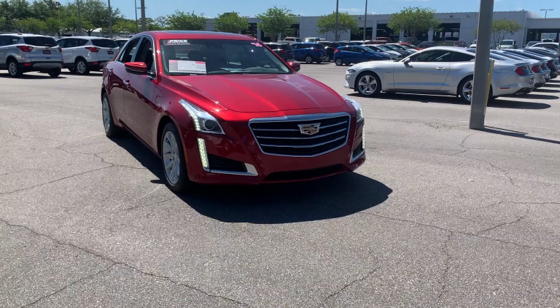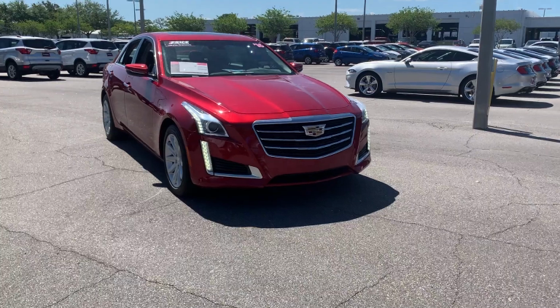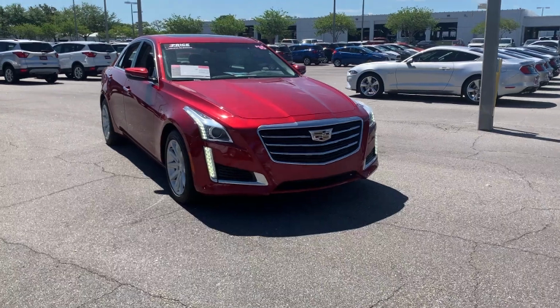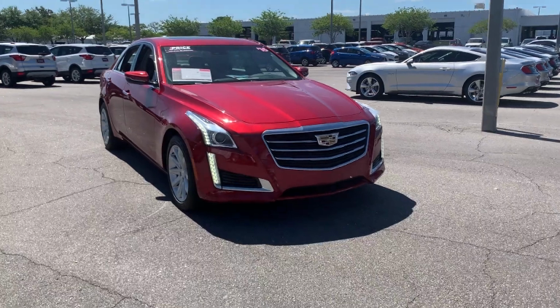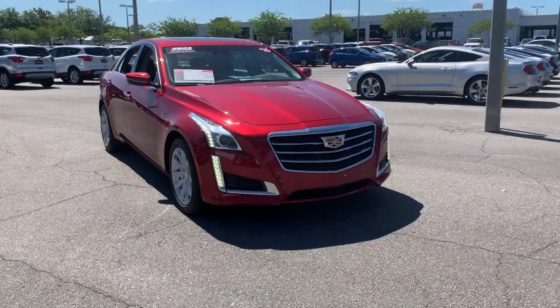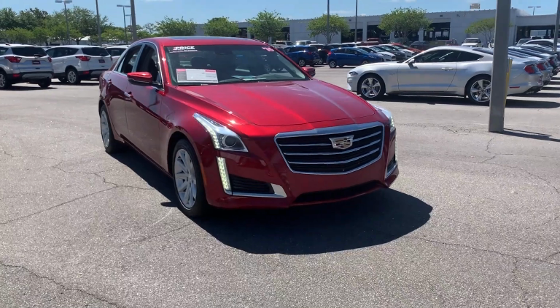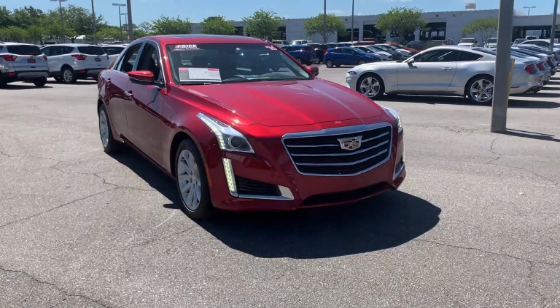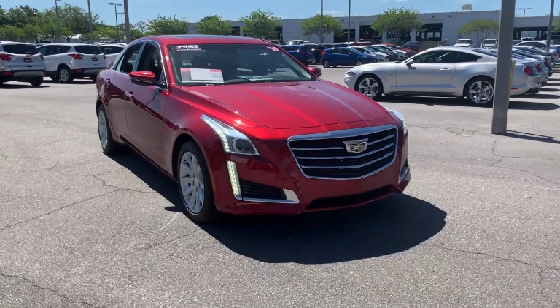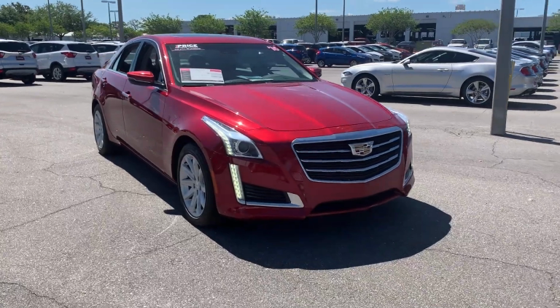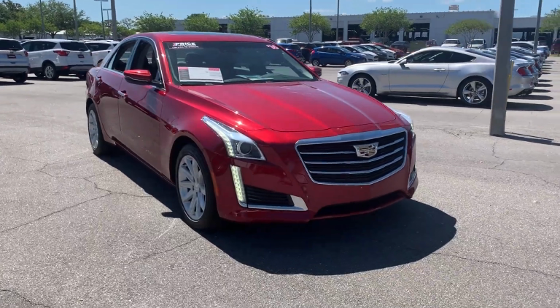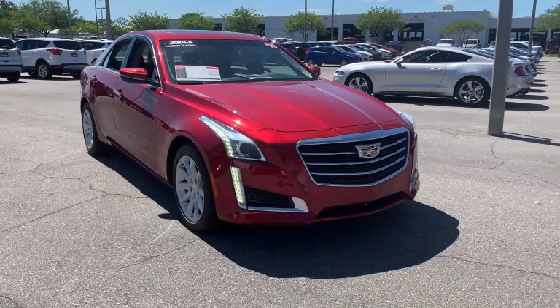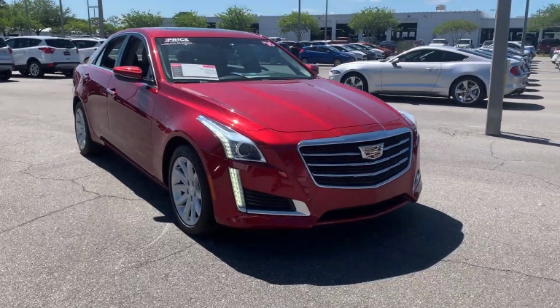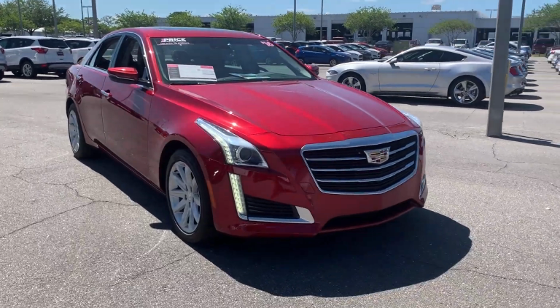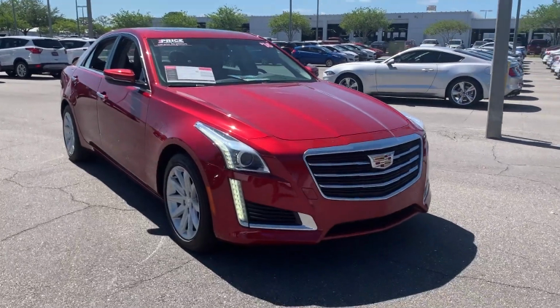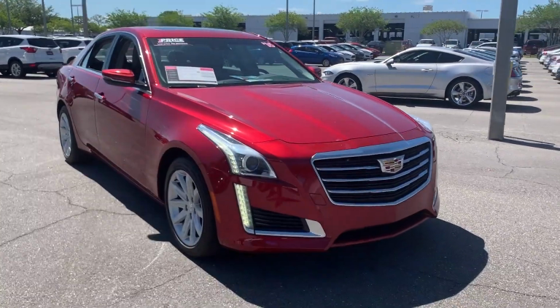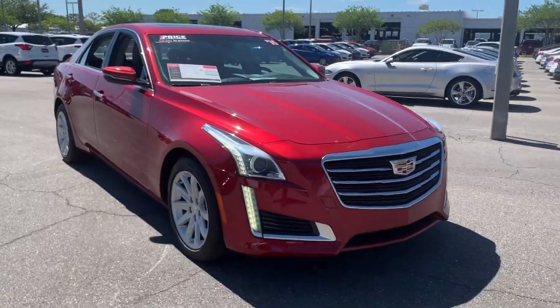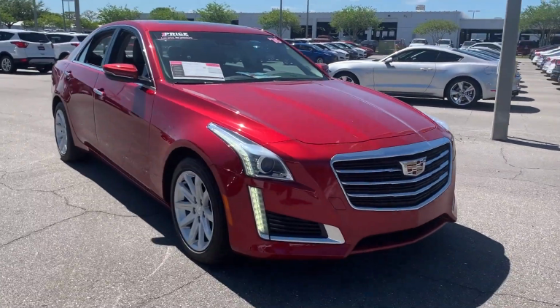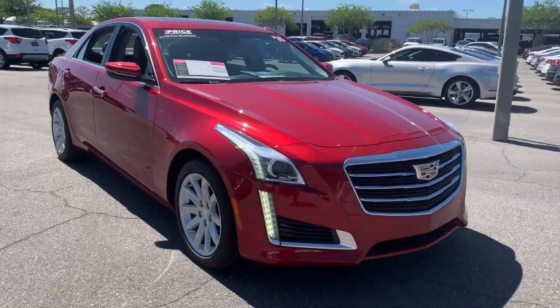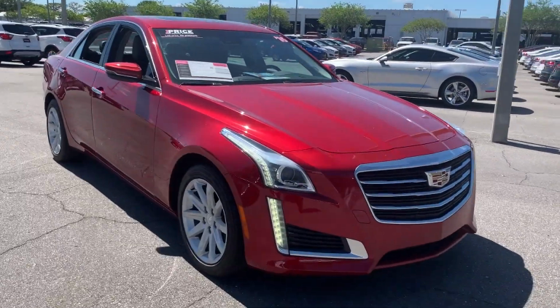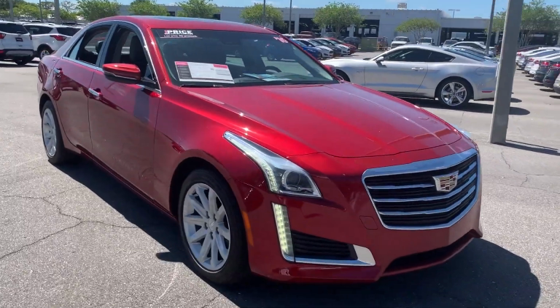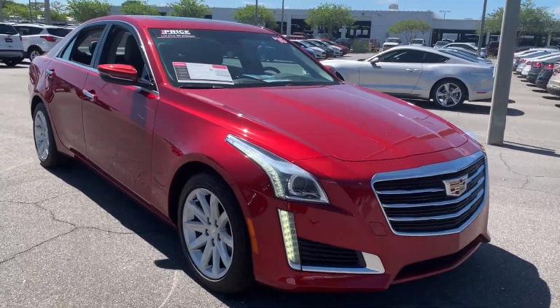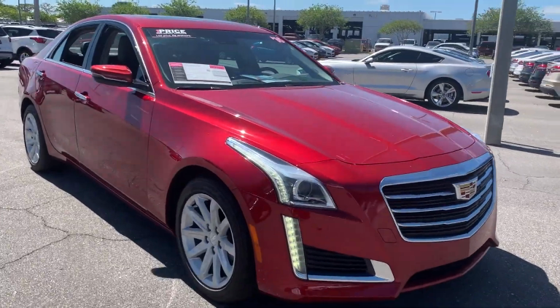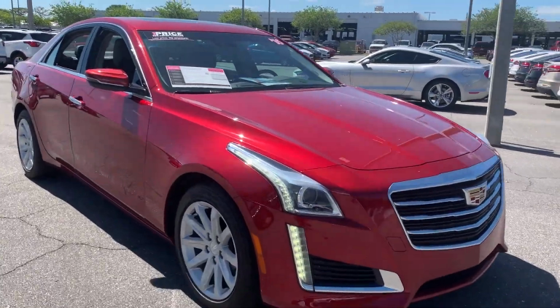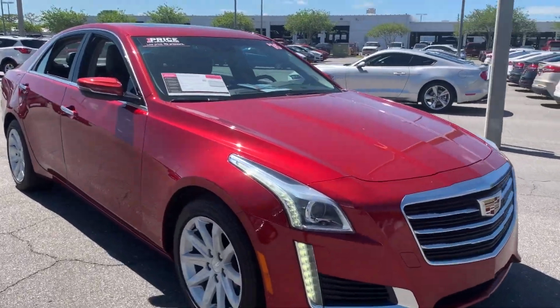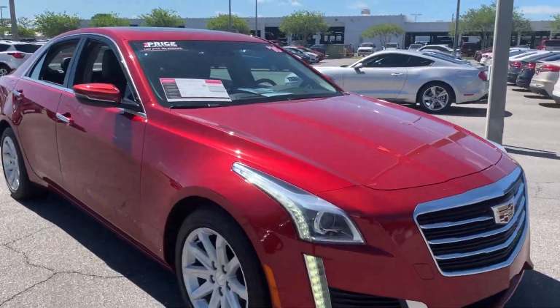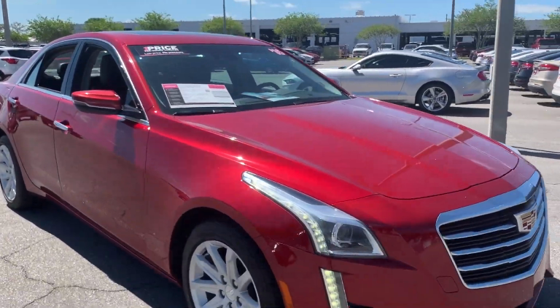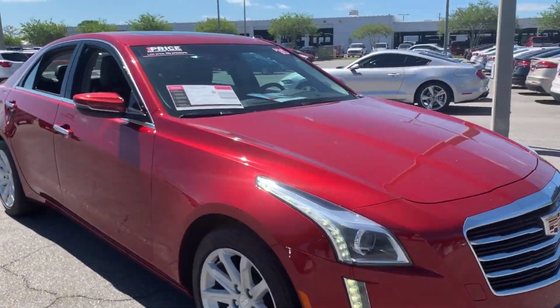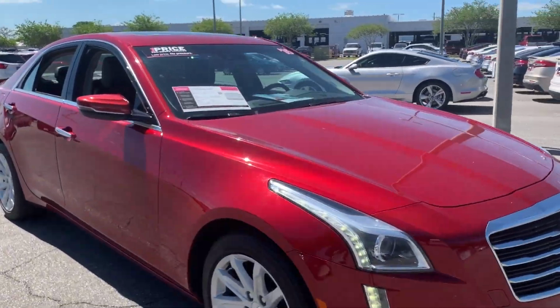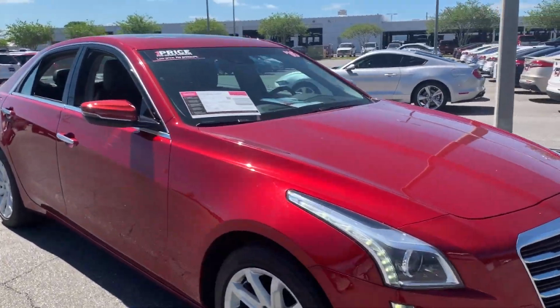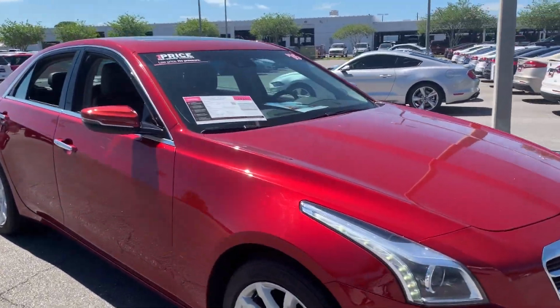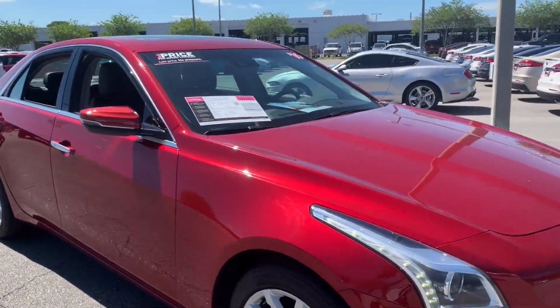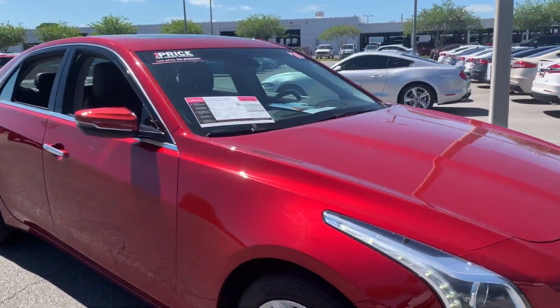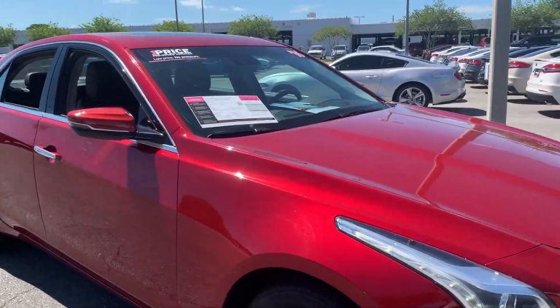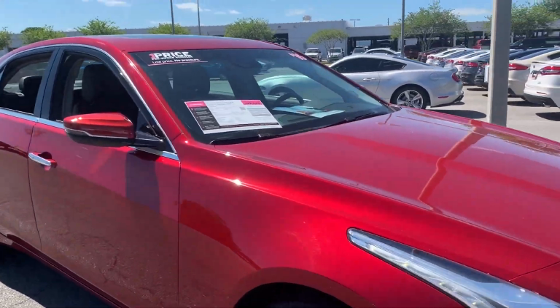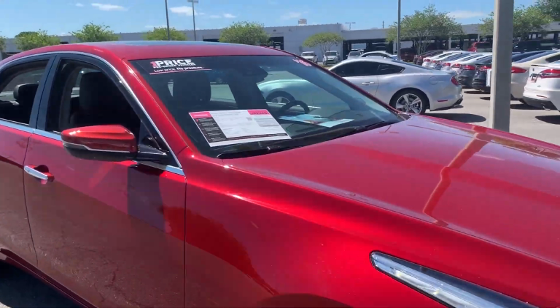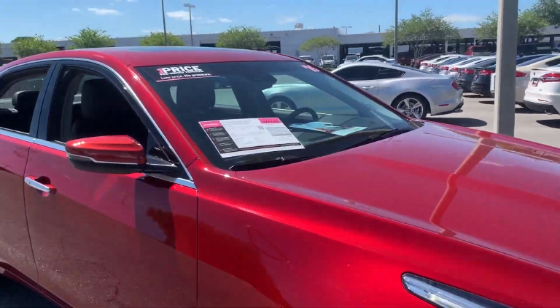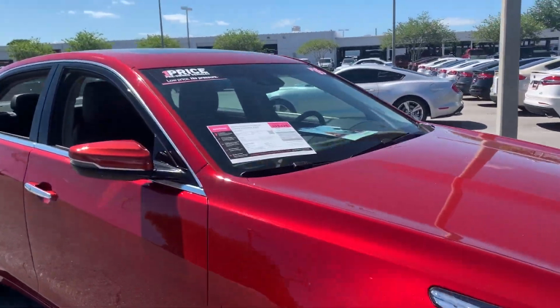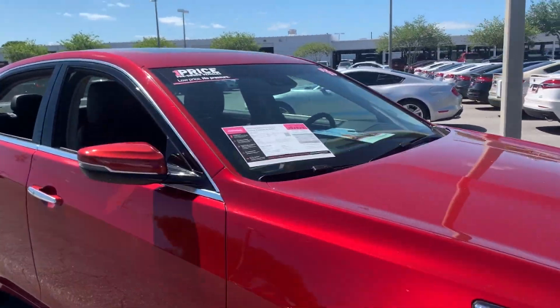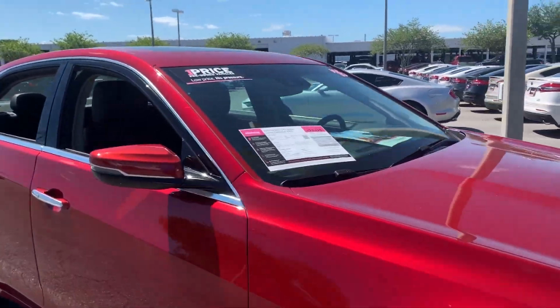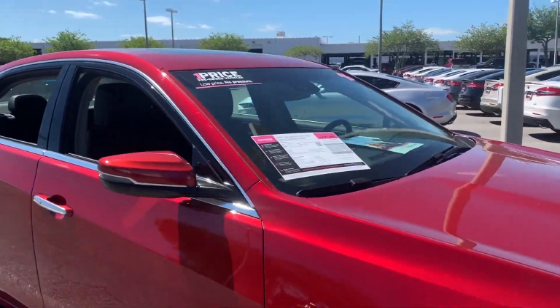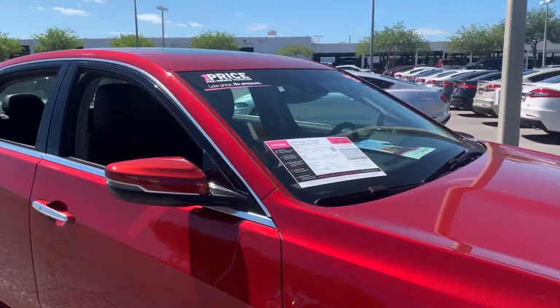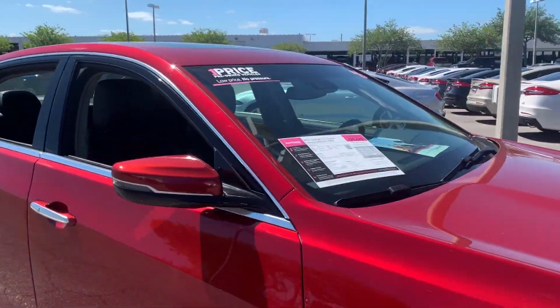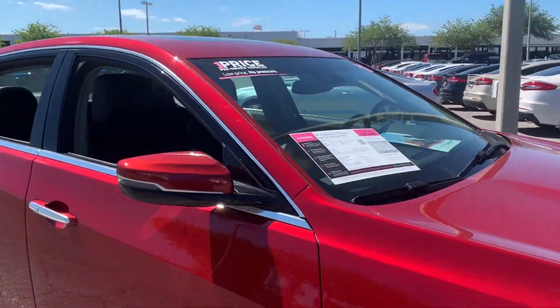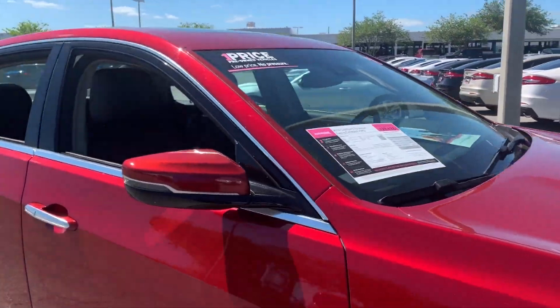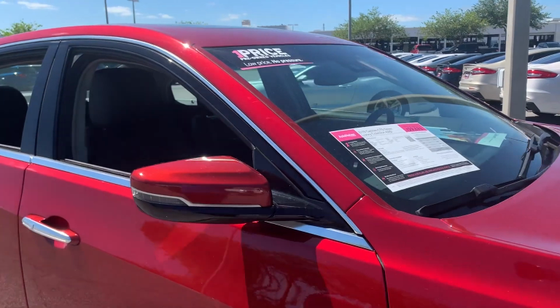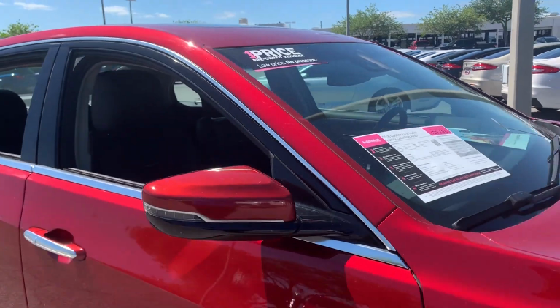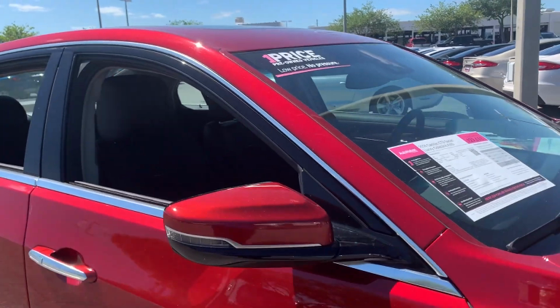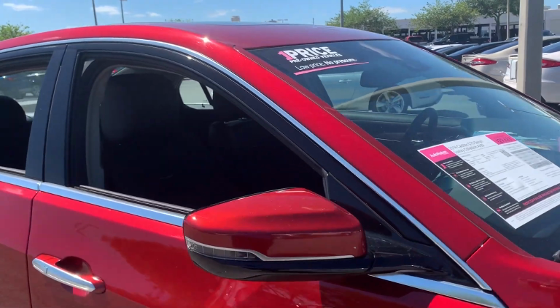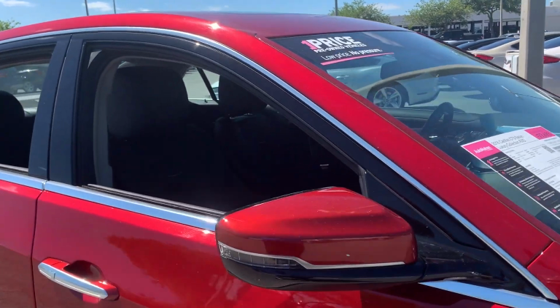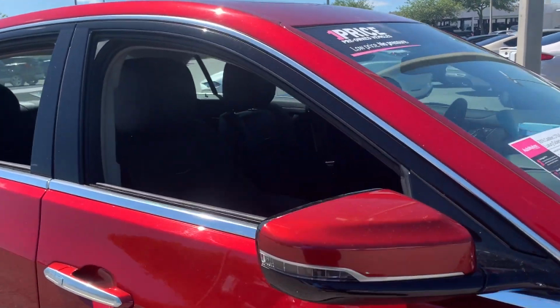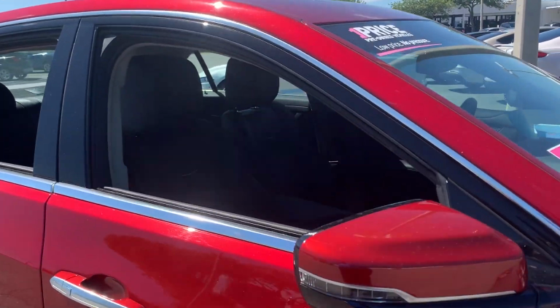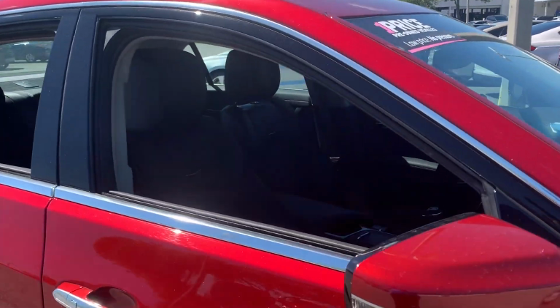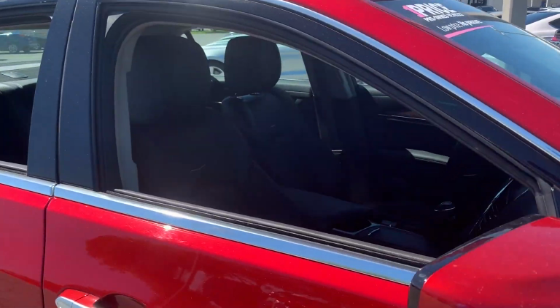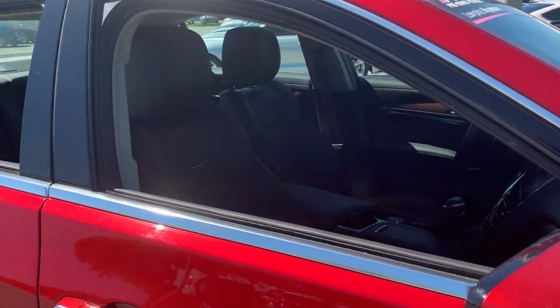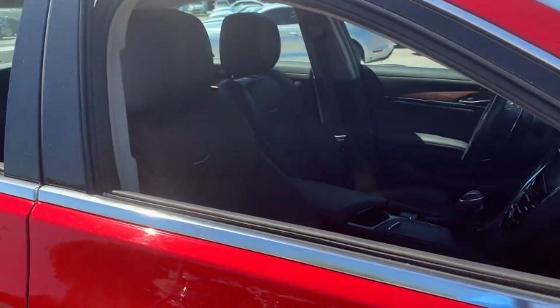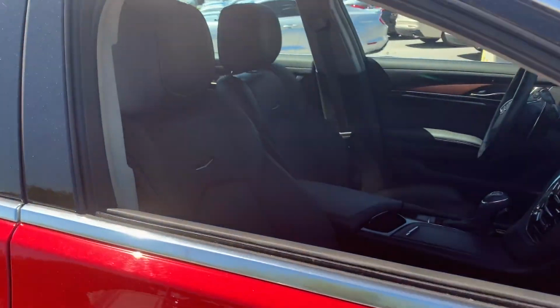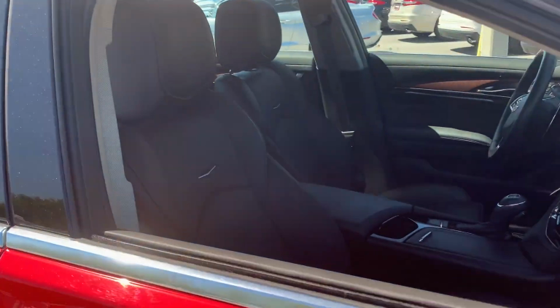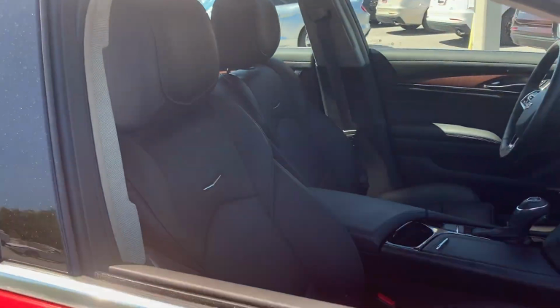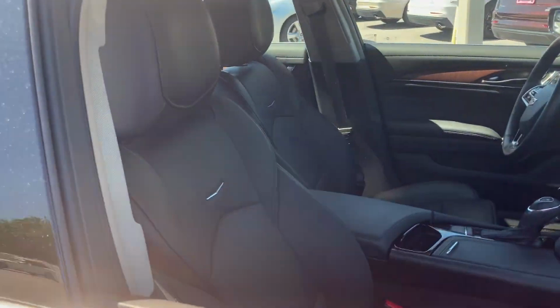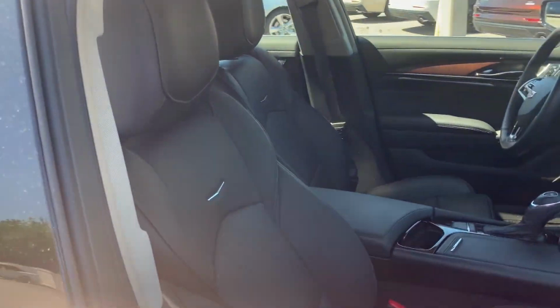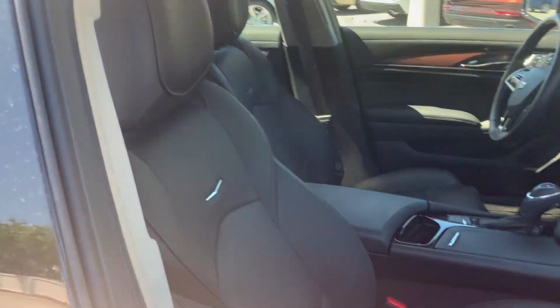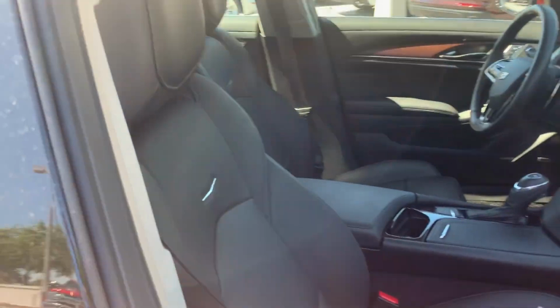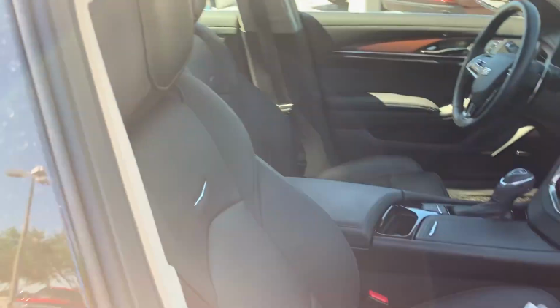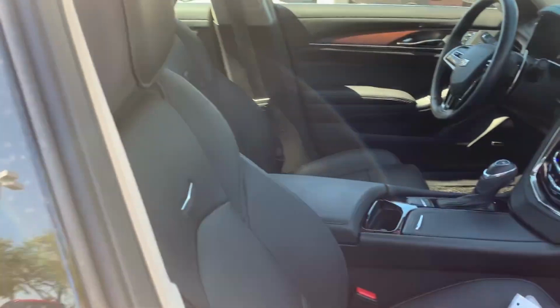This is a 2016 Cadillac CTS, pearl red over black leather interior.